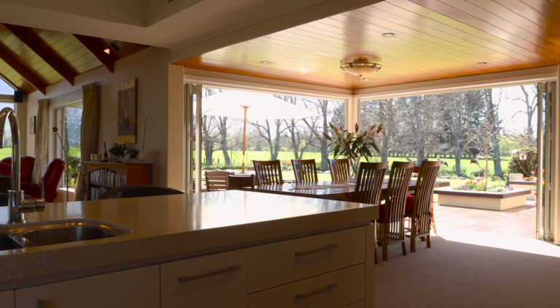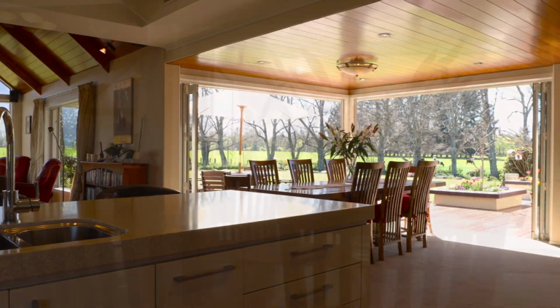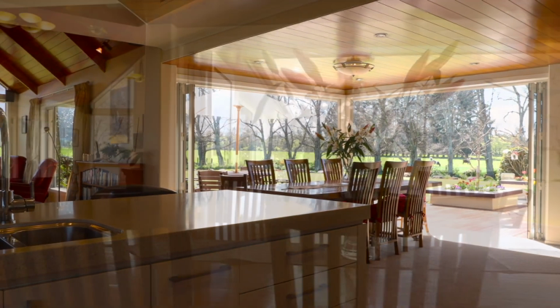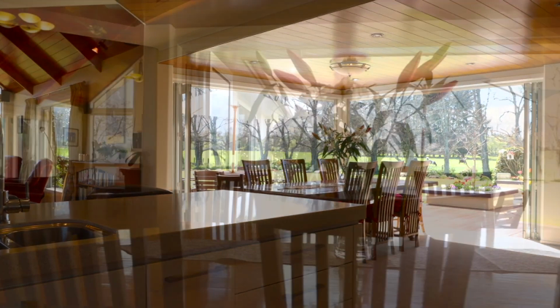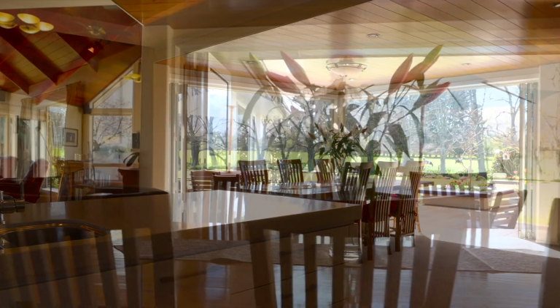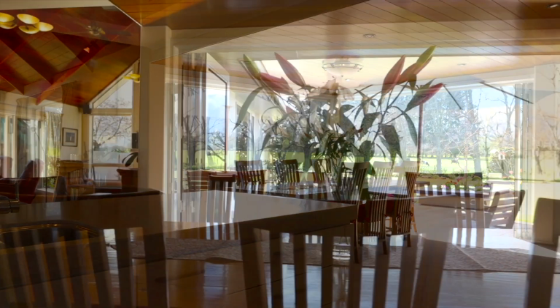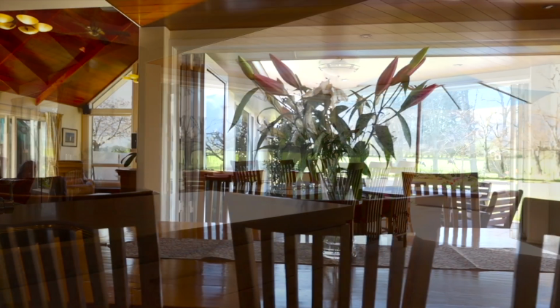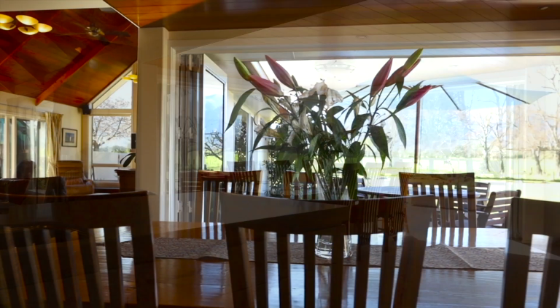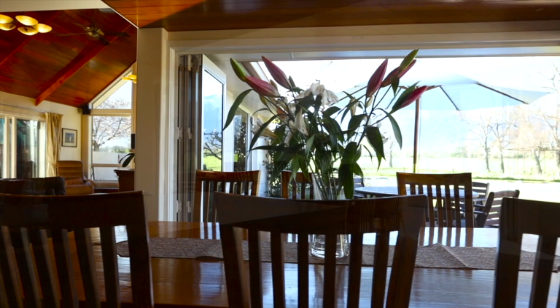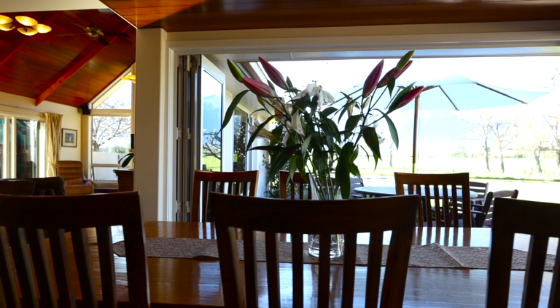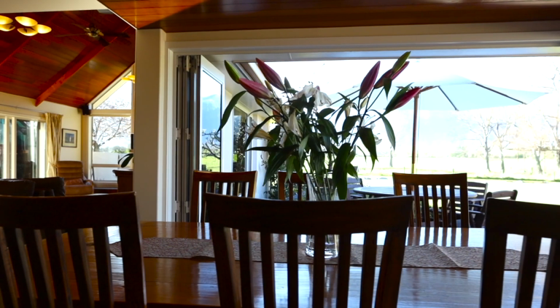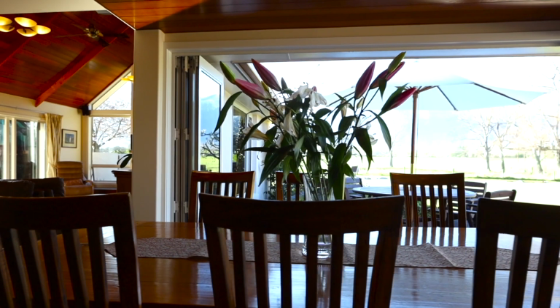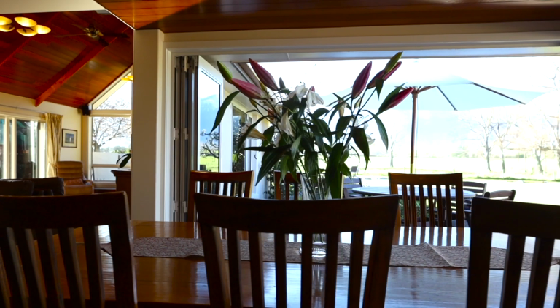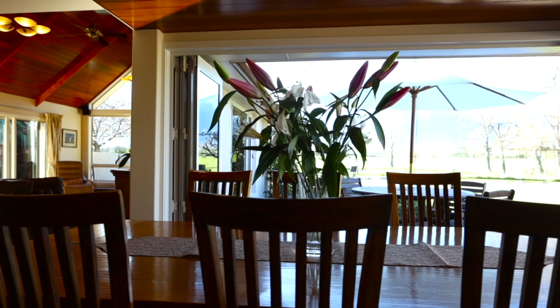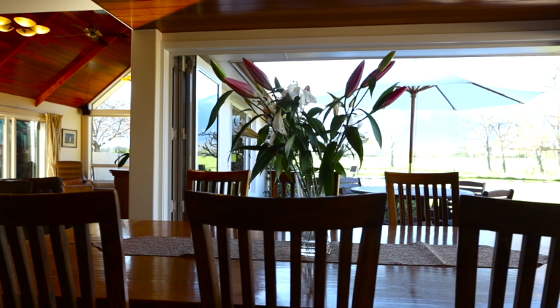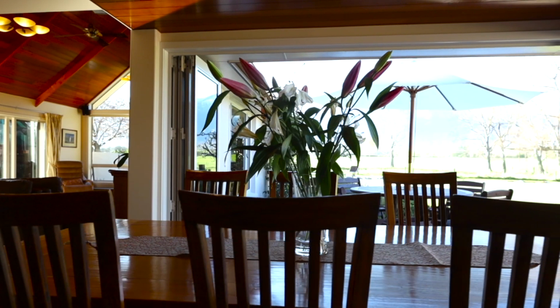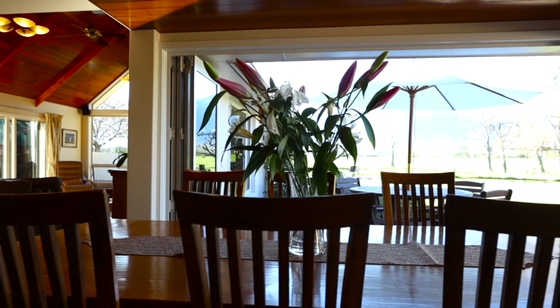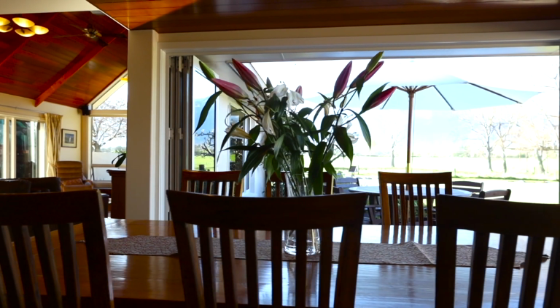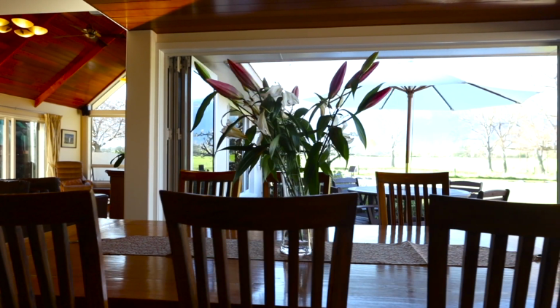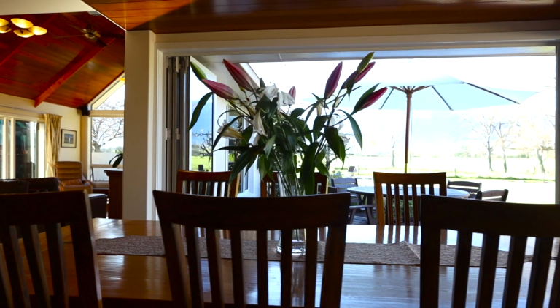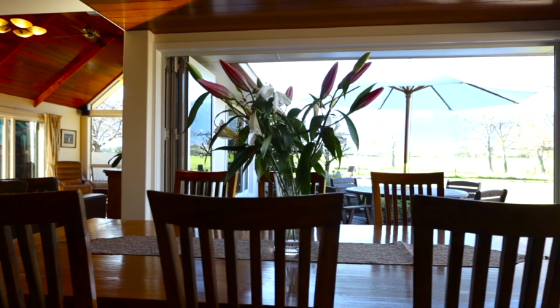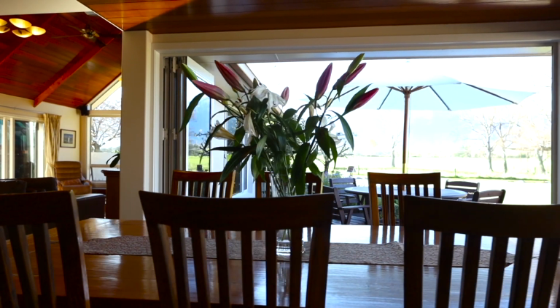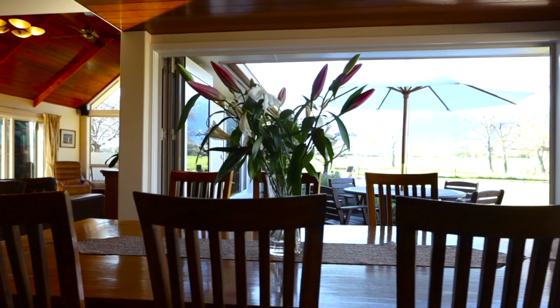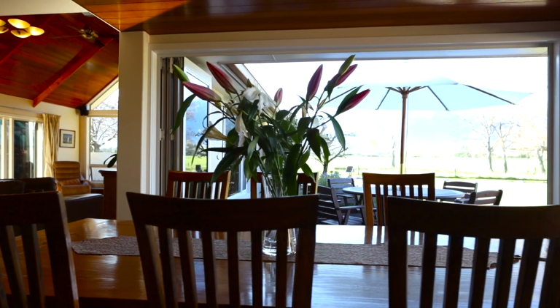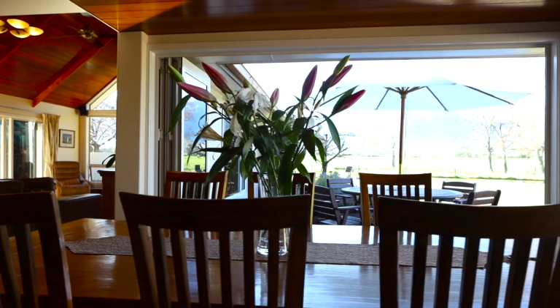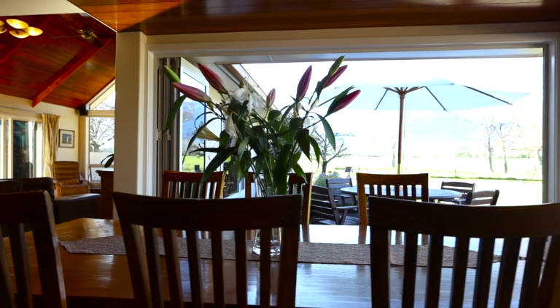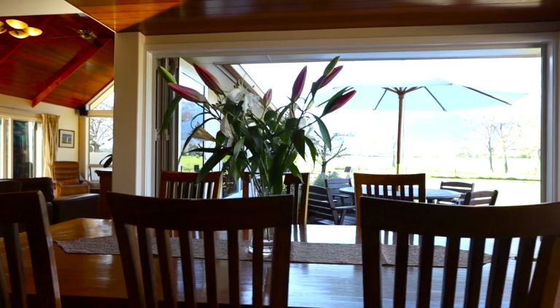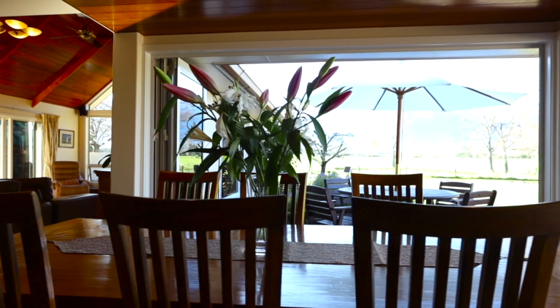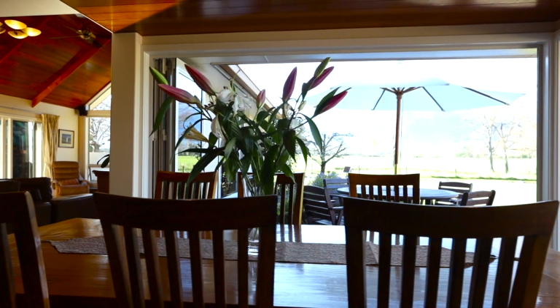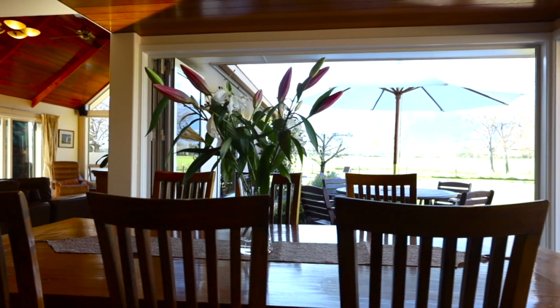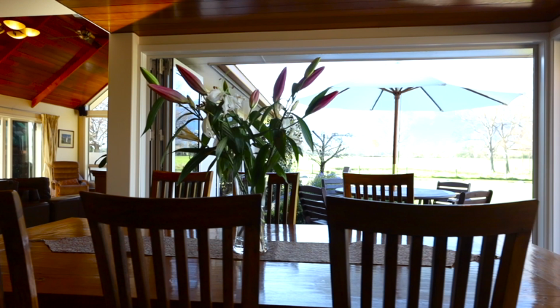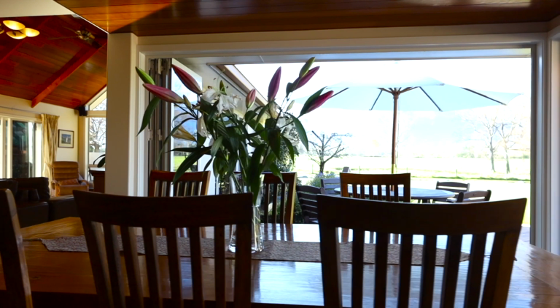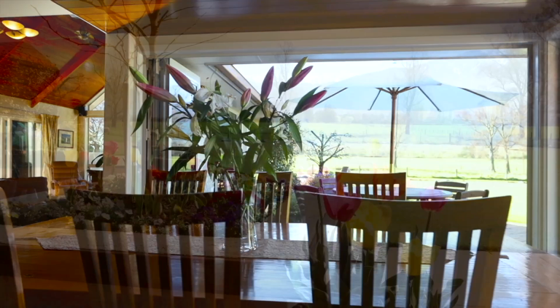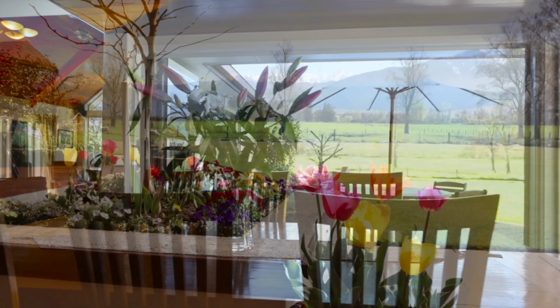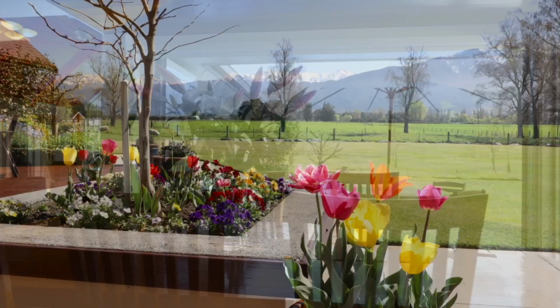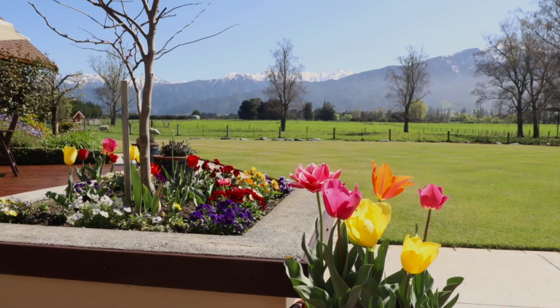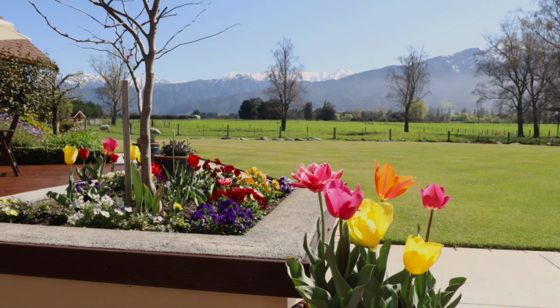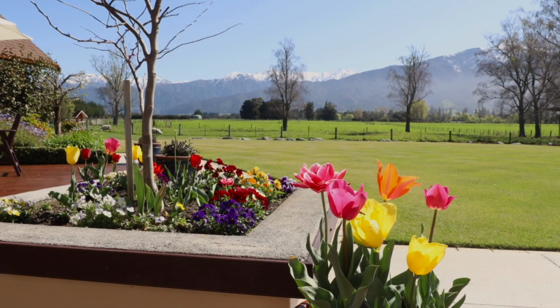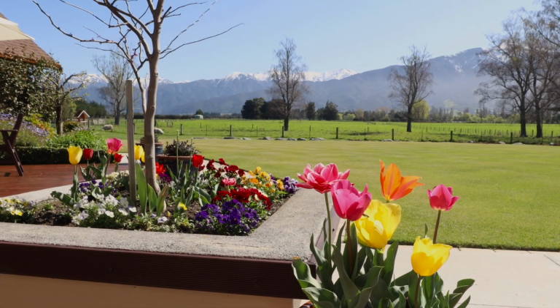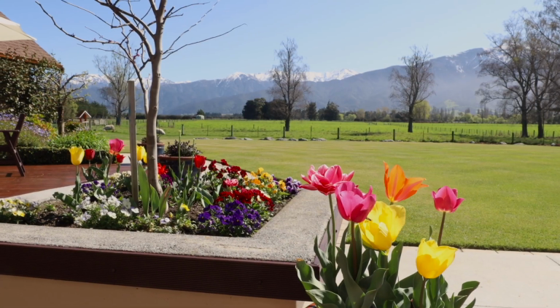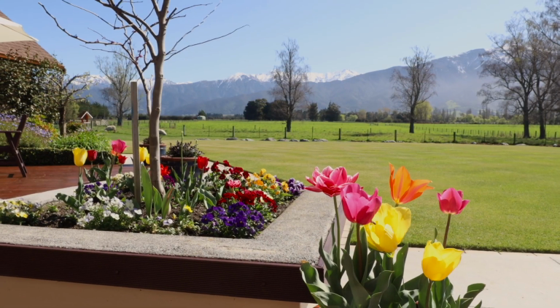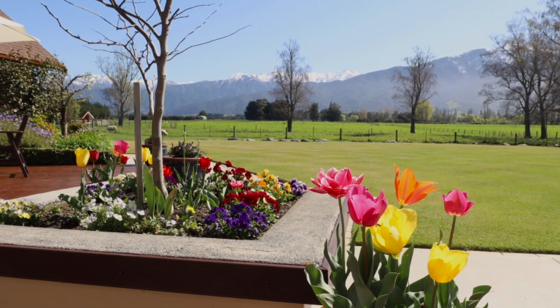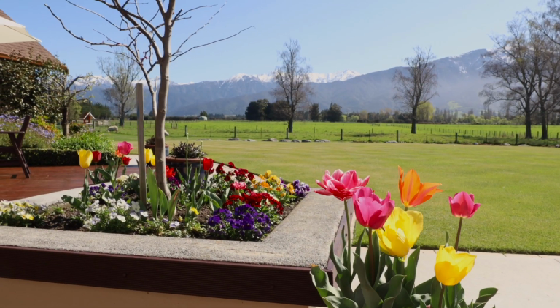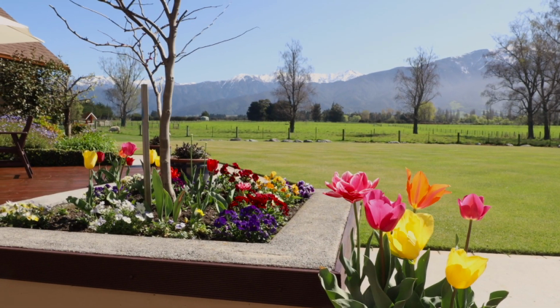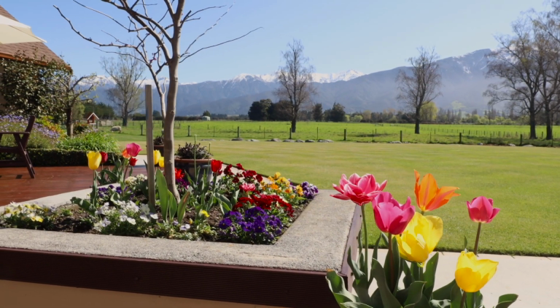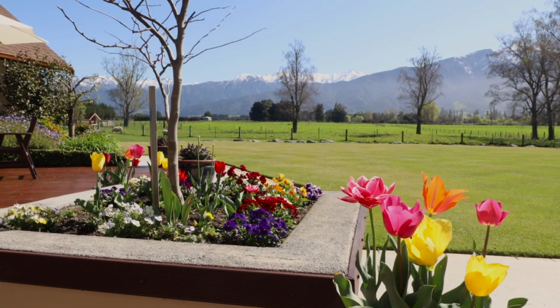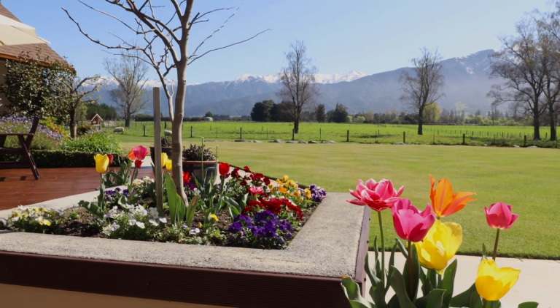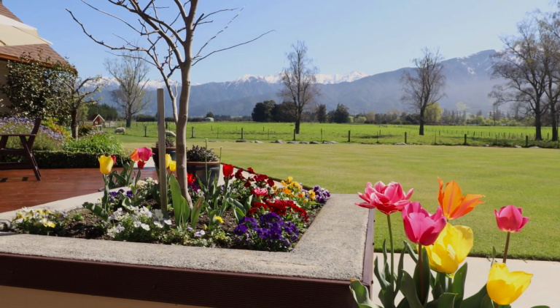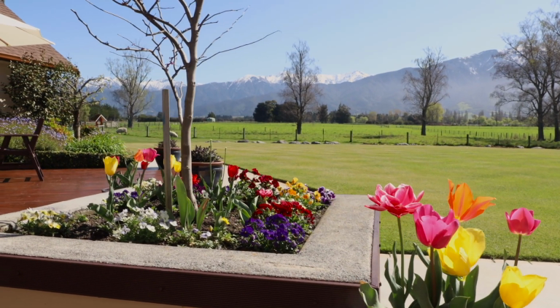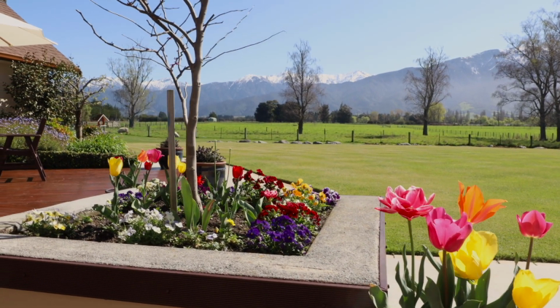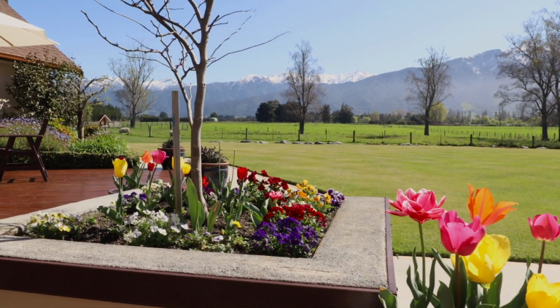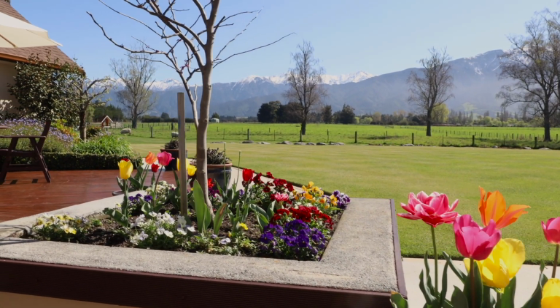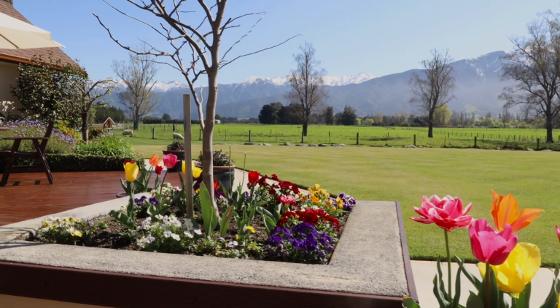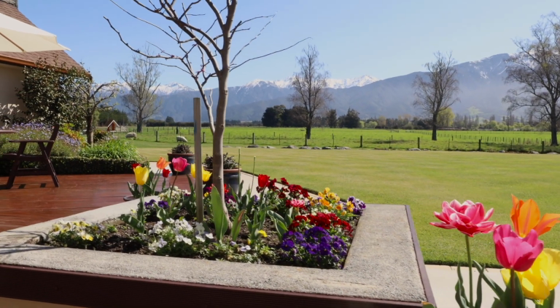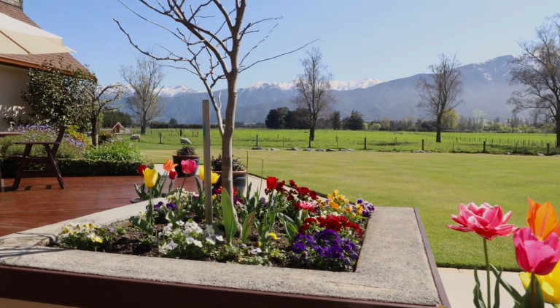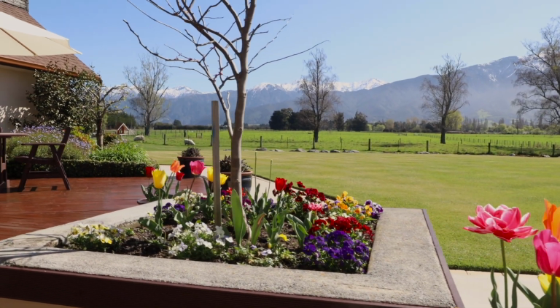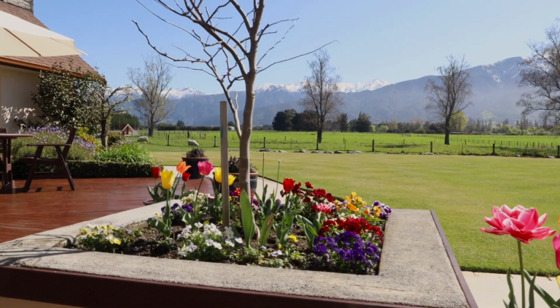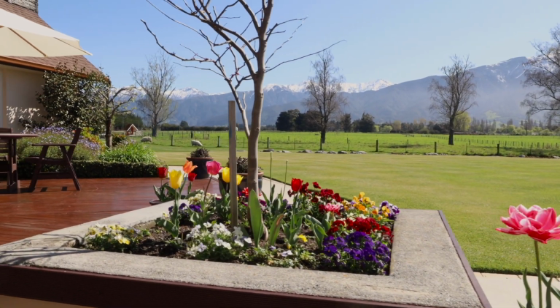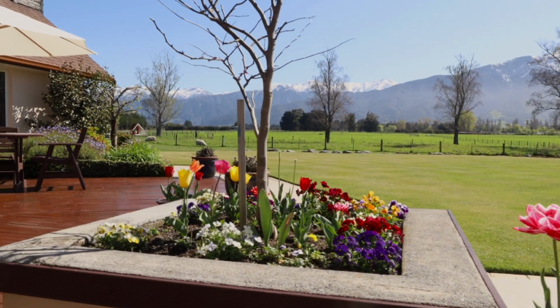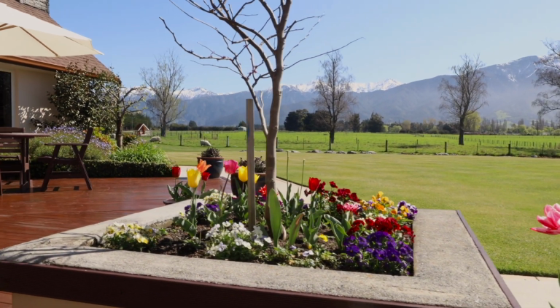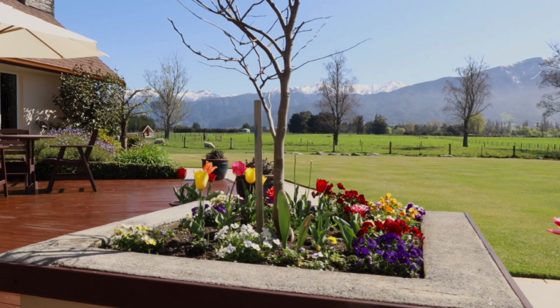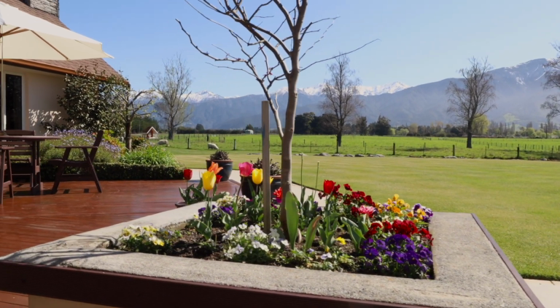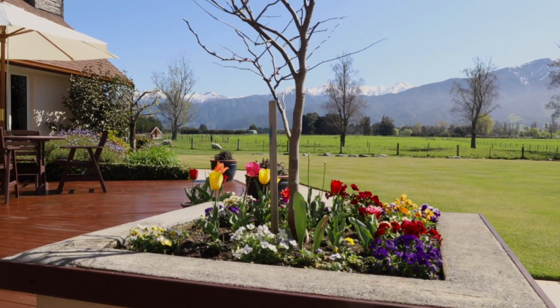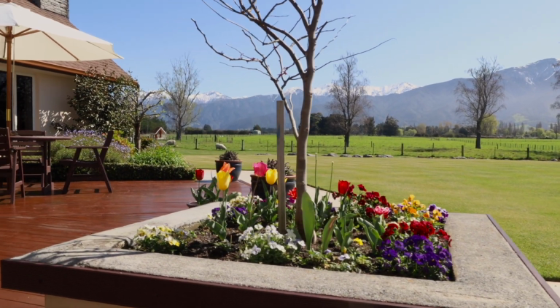The dining room bifold doors open seamlessly to the sheltered deck area, which is the owner's favourite space to sit and view the mountains.